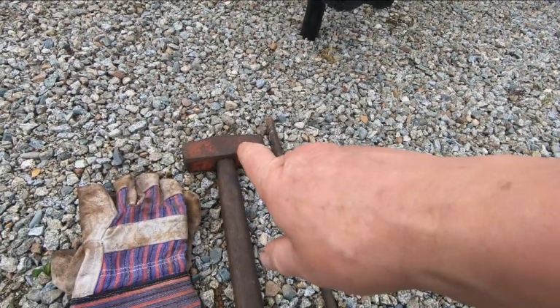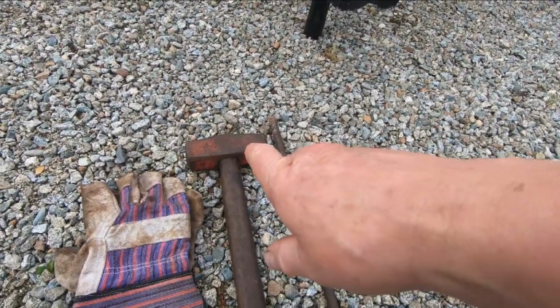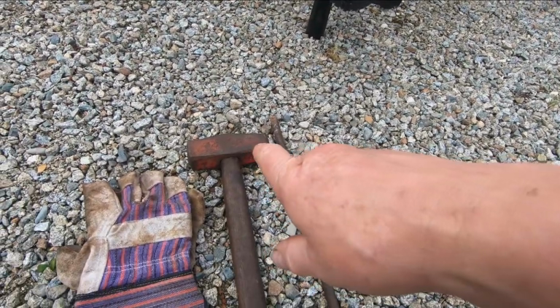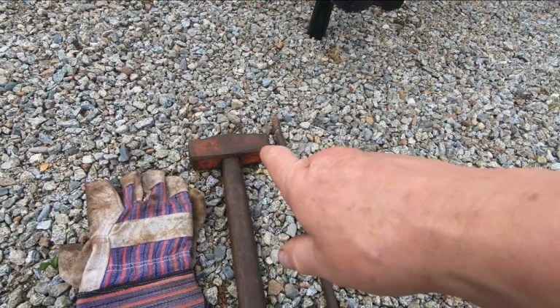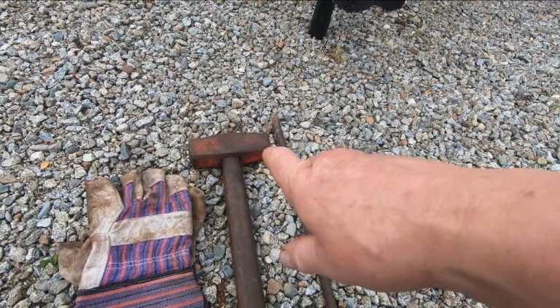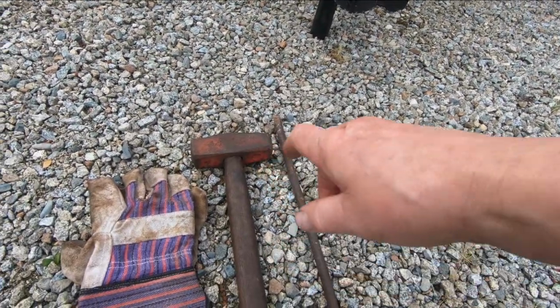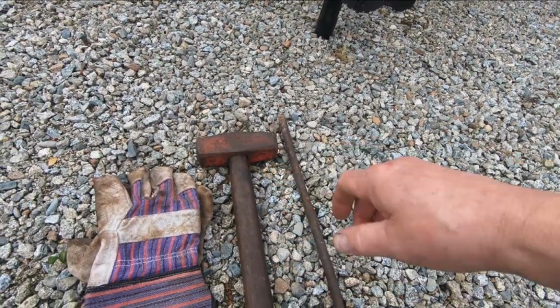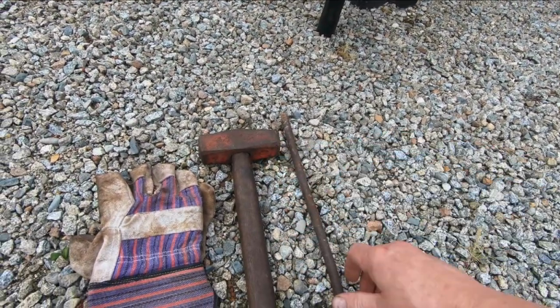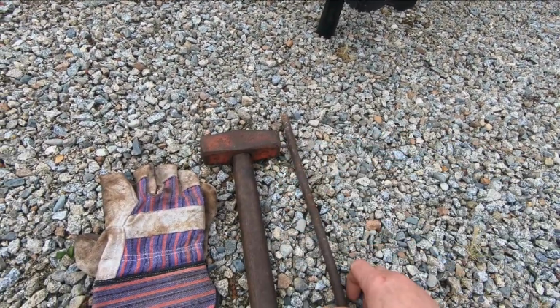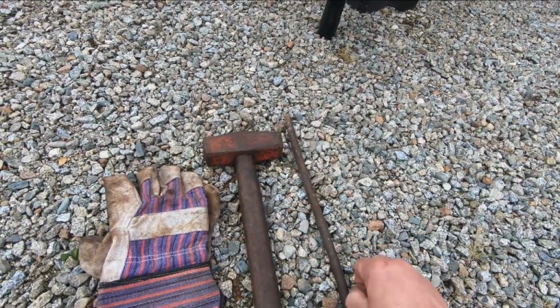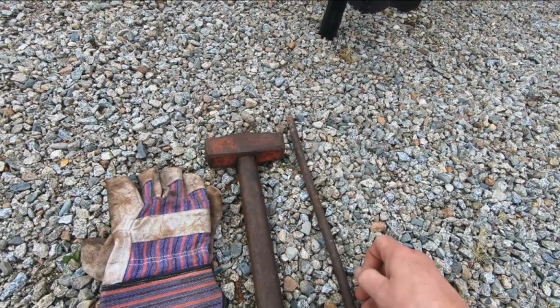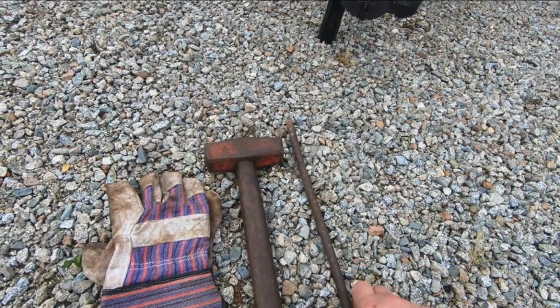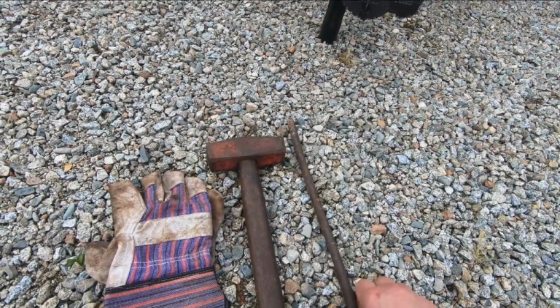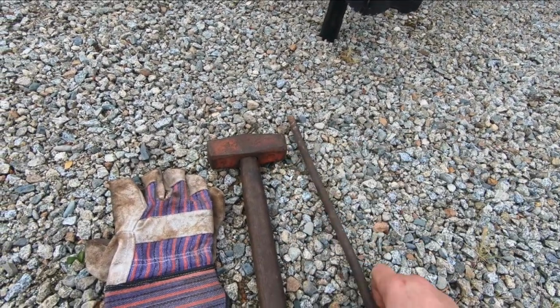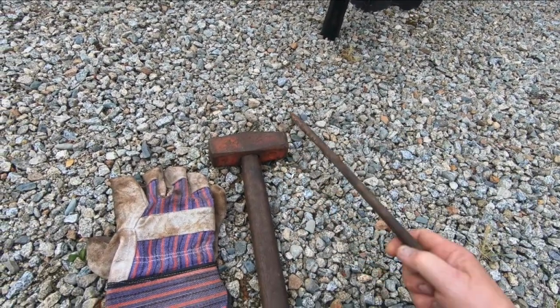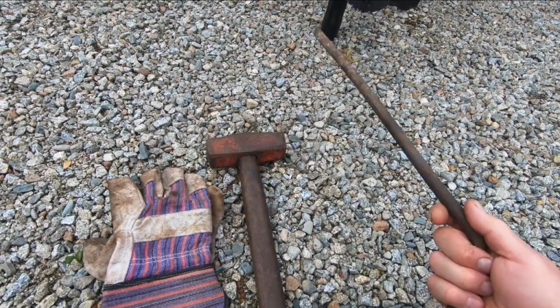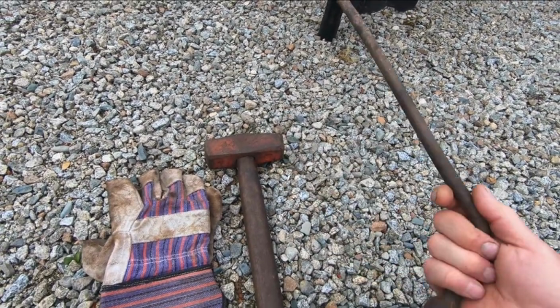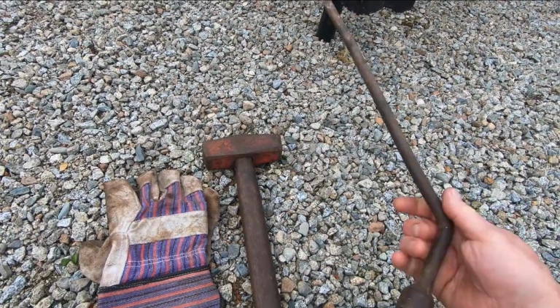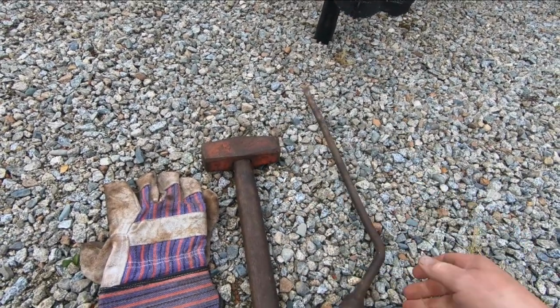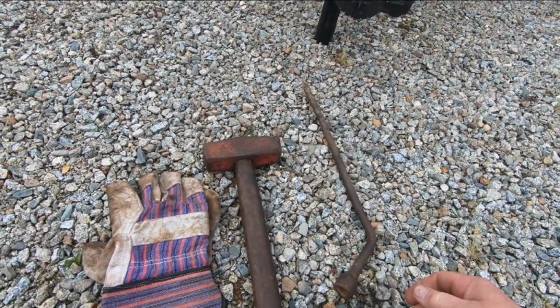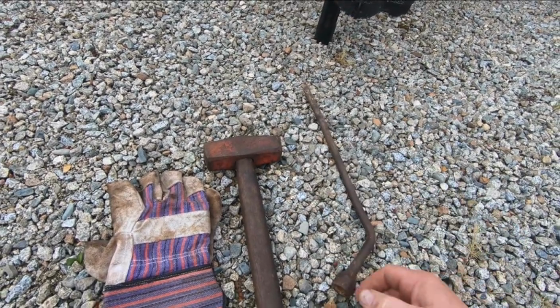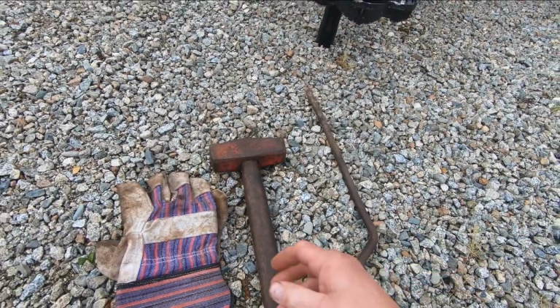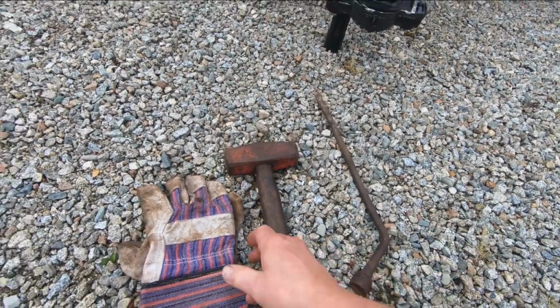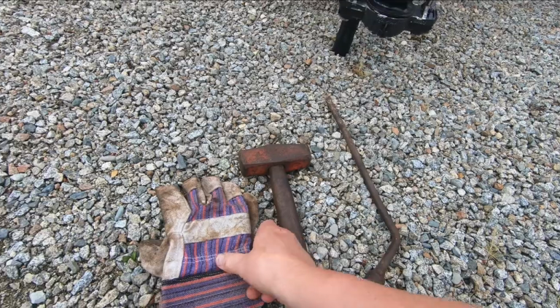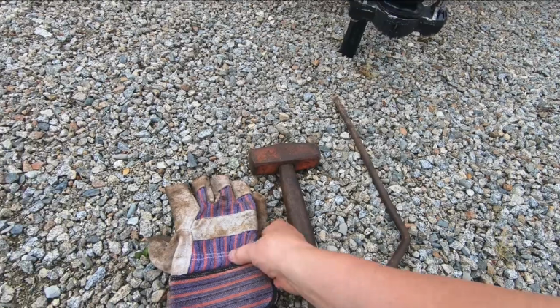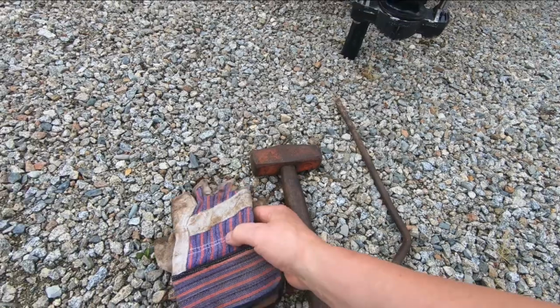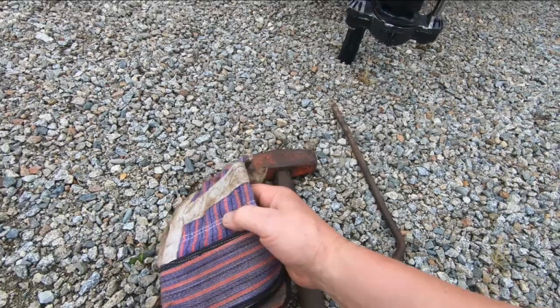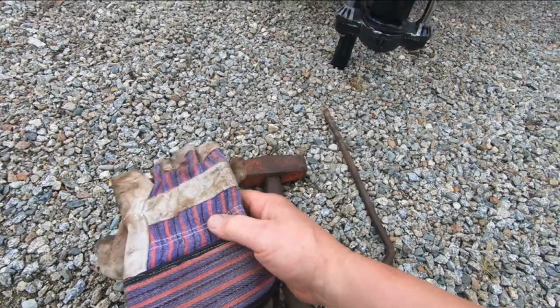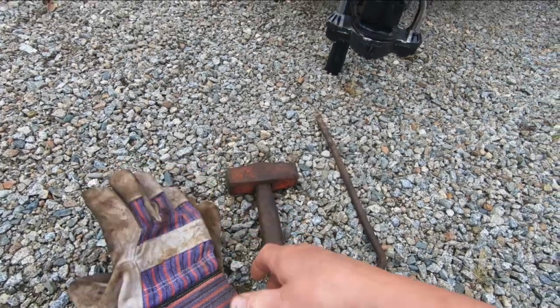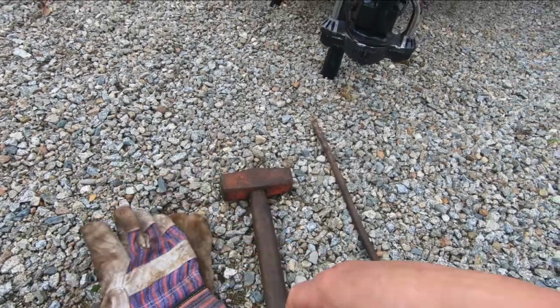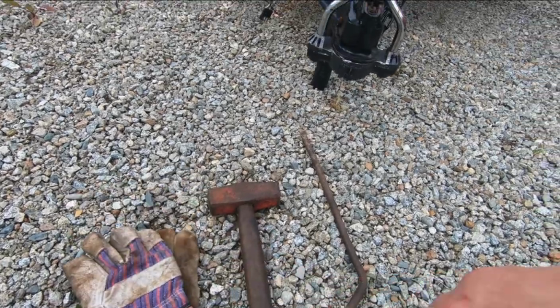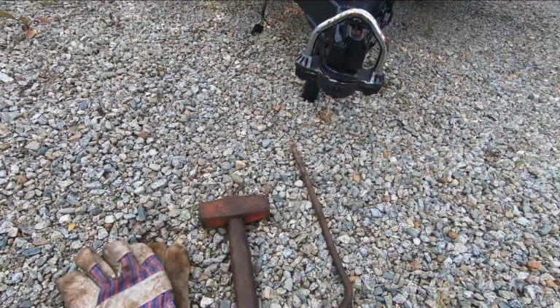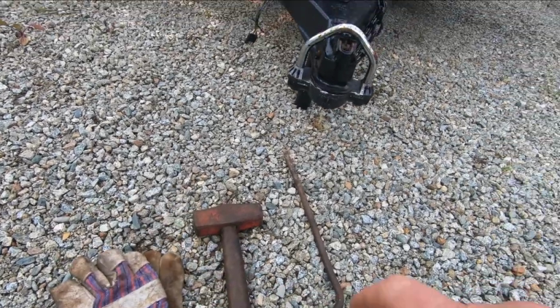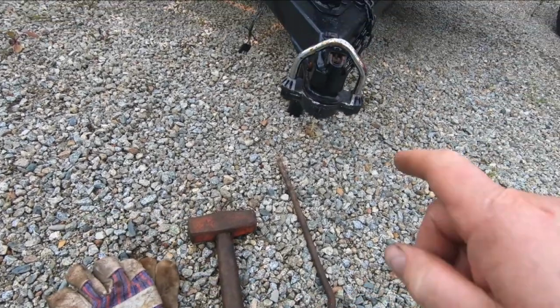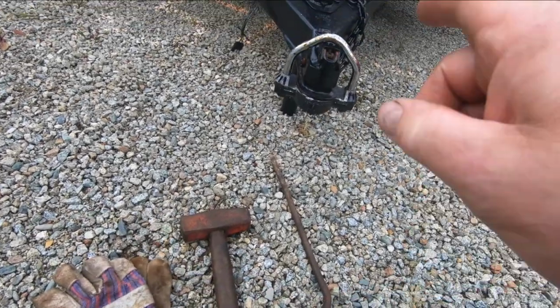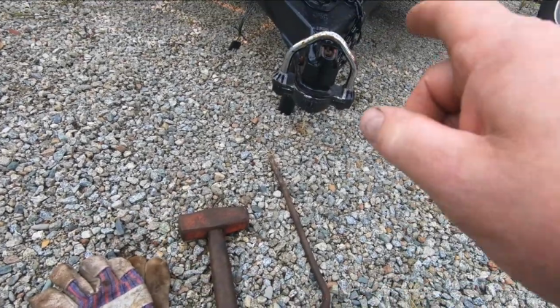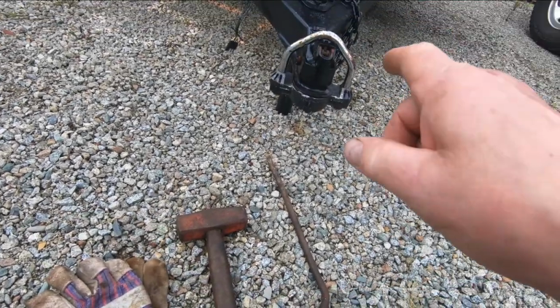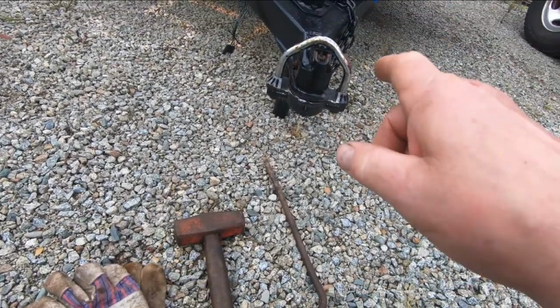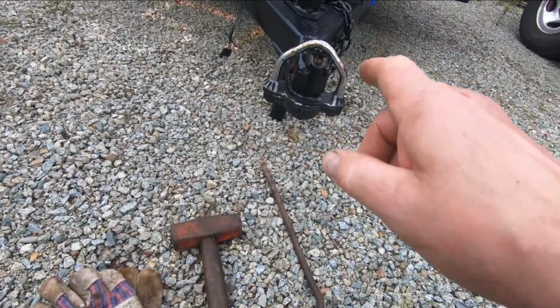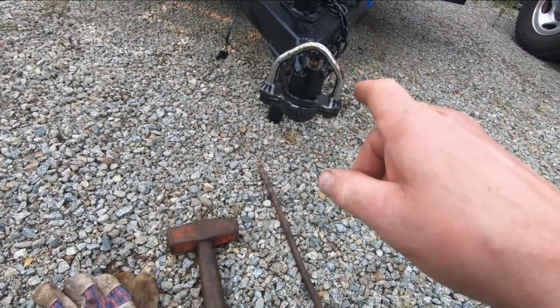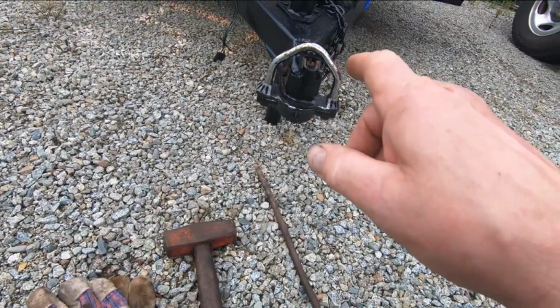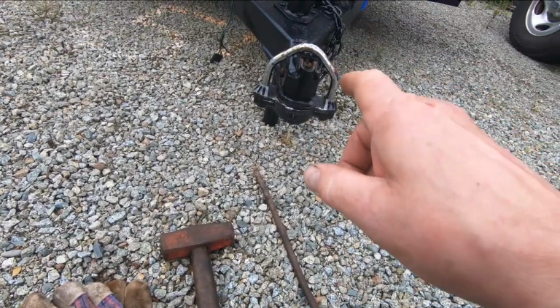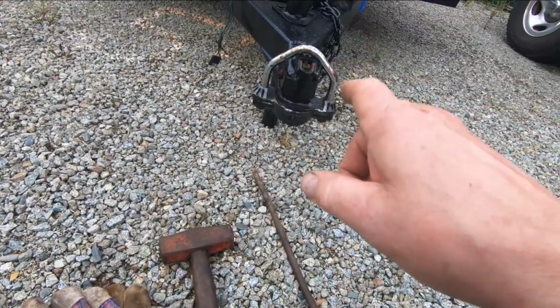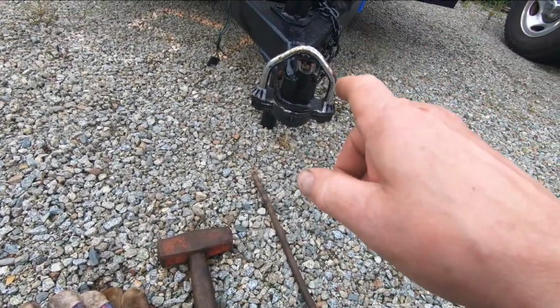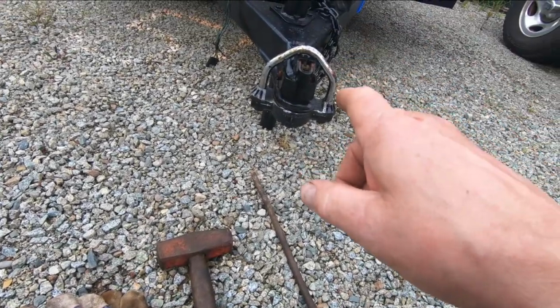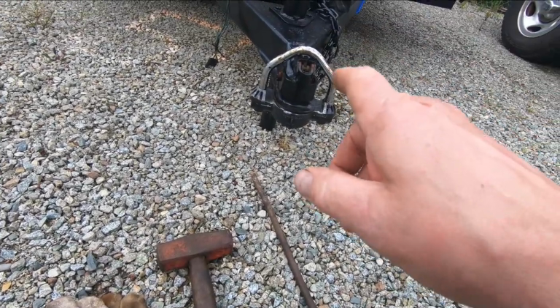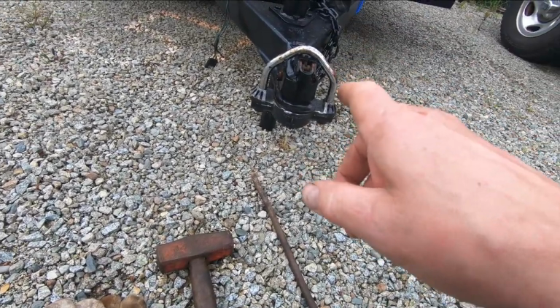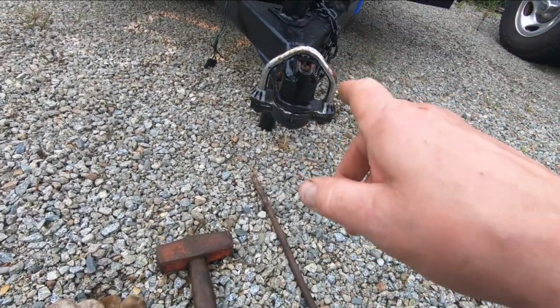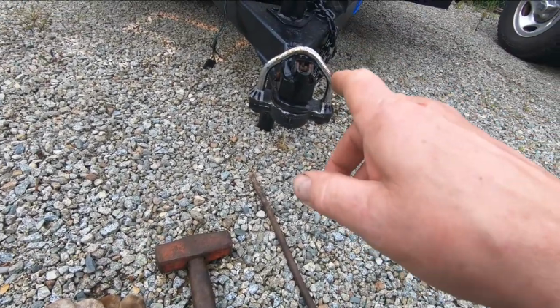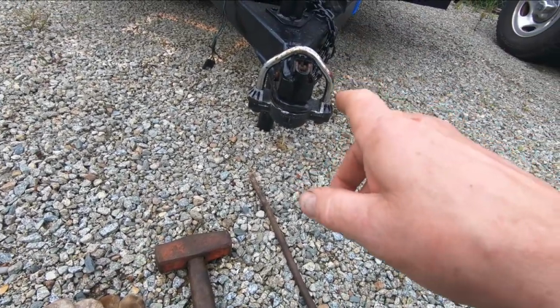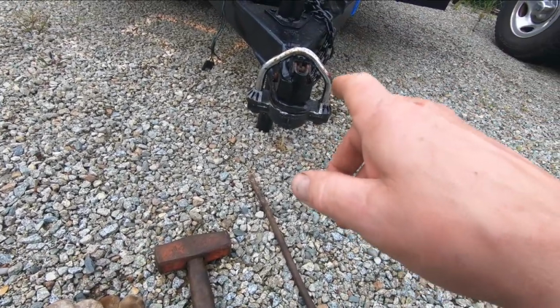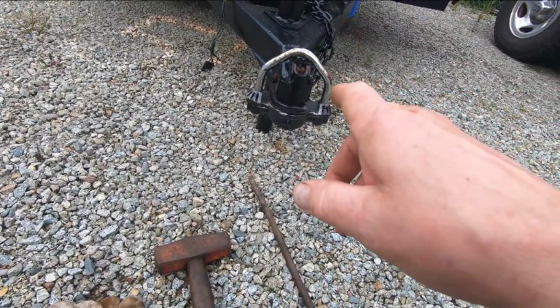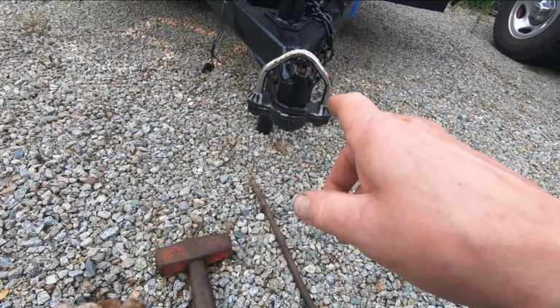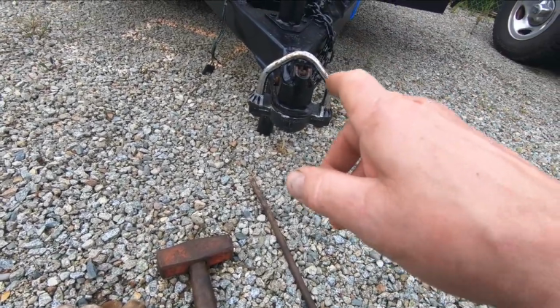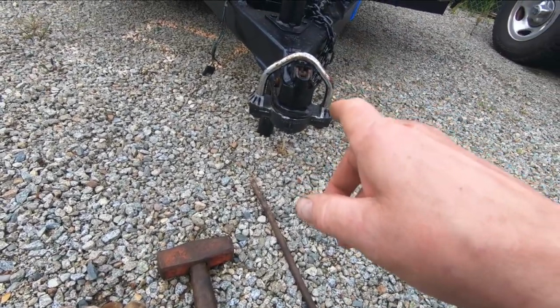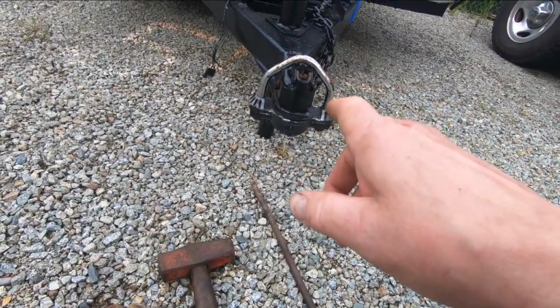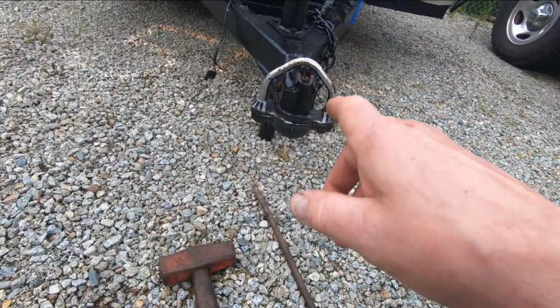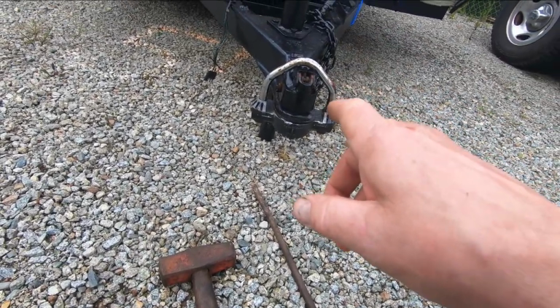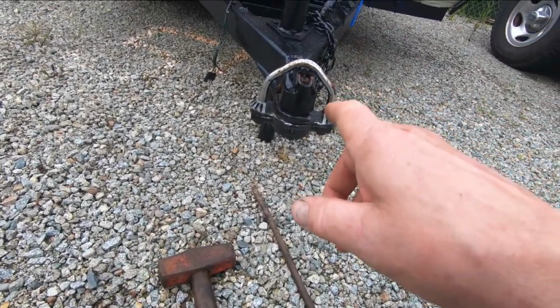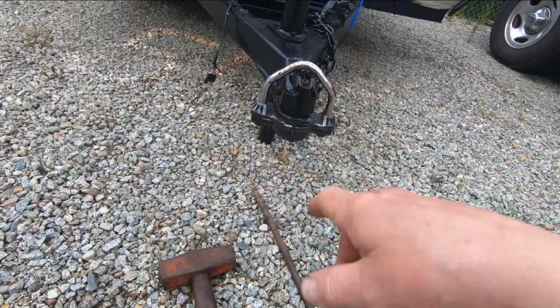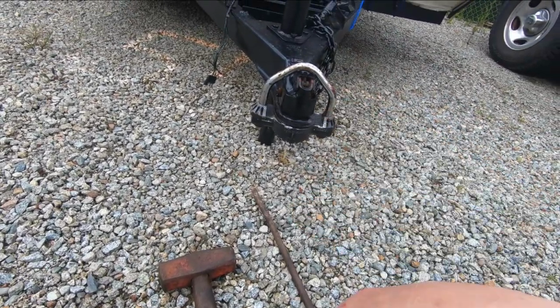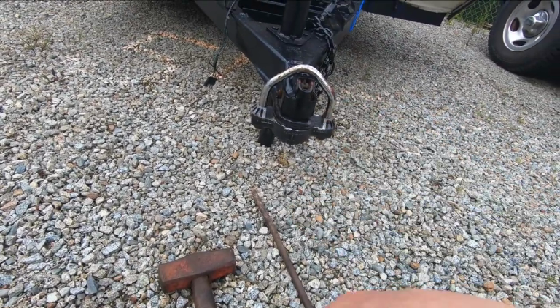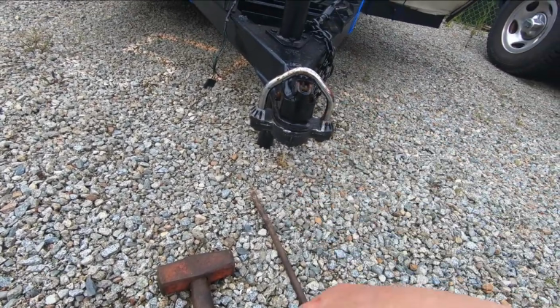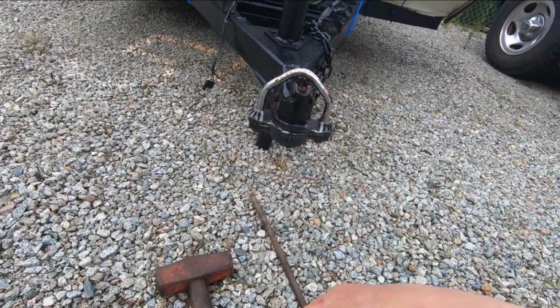I've just got a couple of tools here — a little sledgehammer and a tire iron, plus a pair of gloves. I'm gonna have at this and see how hard it is to break this lock.